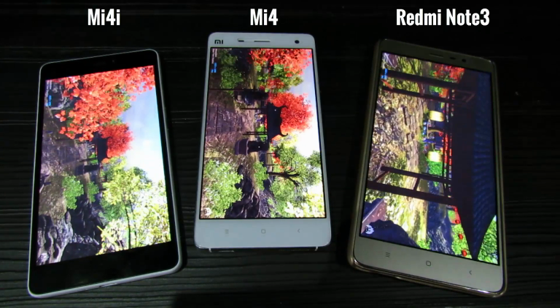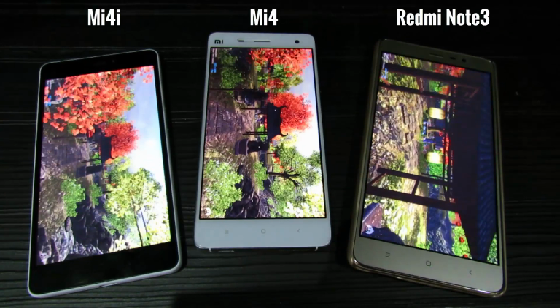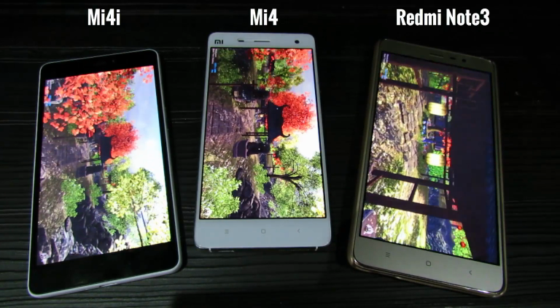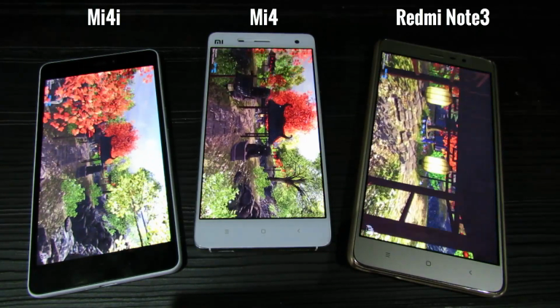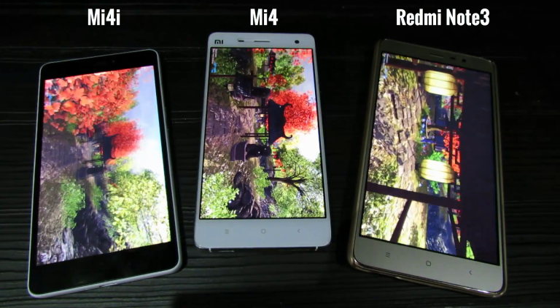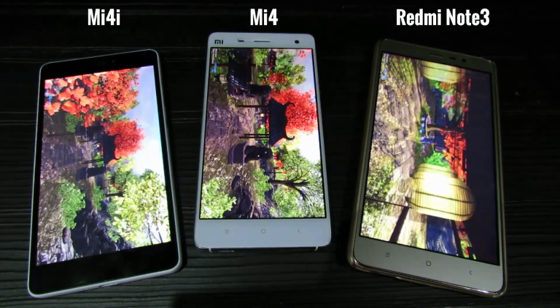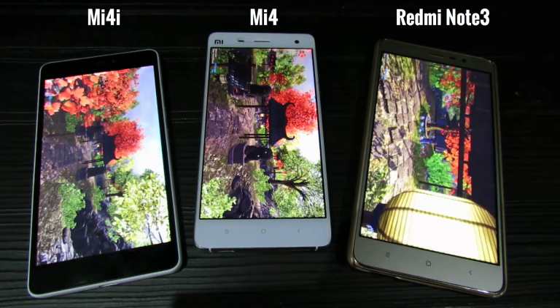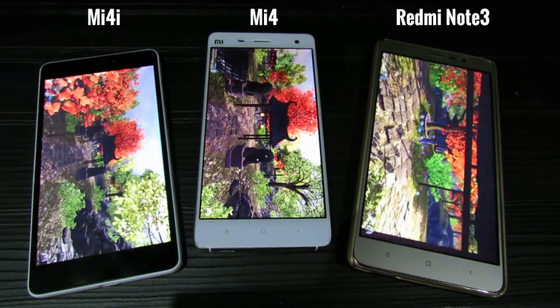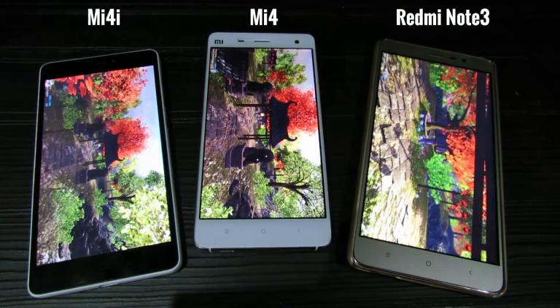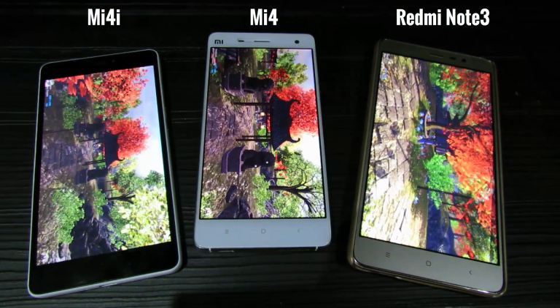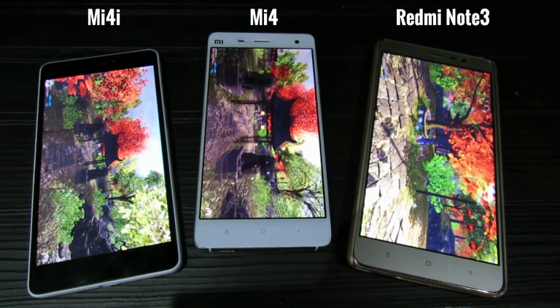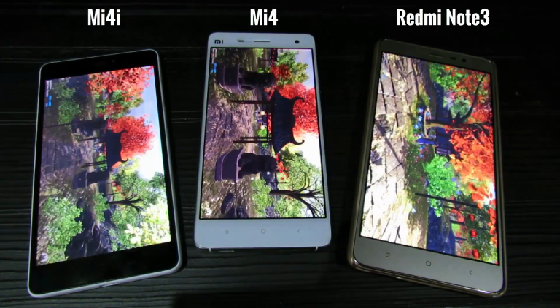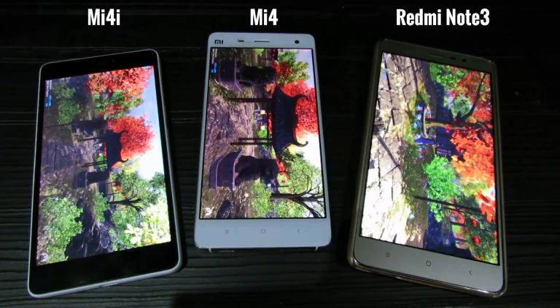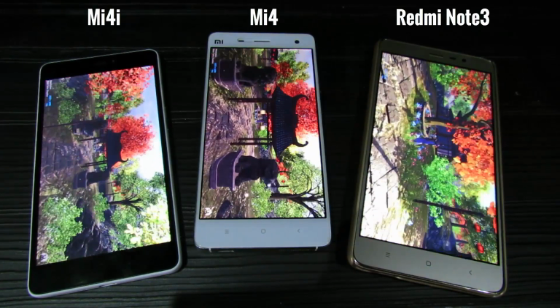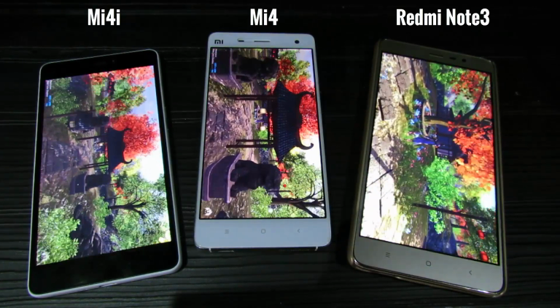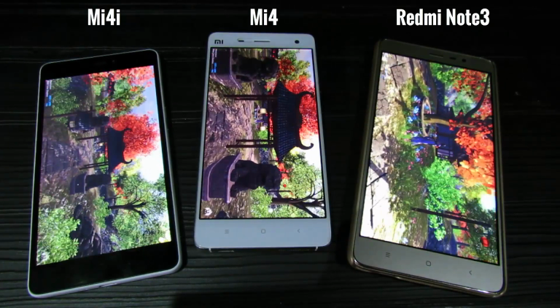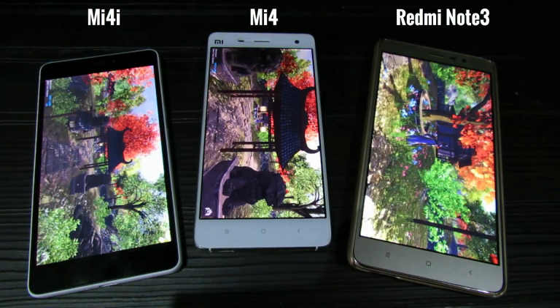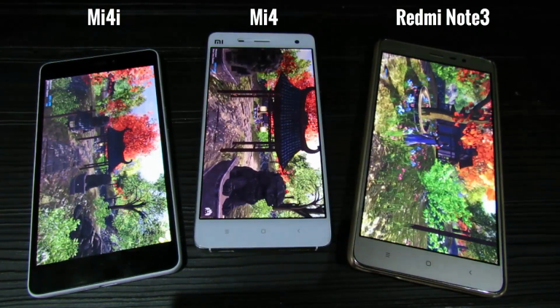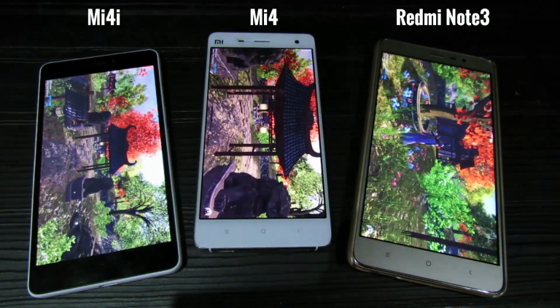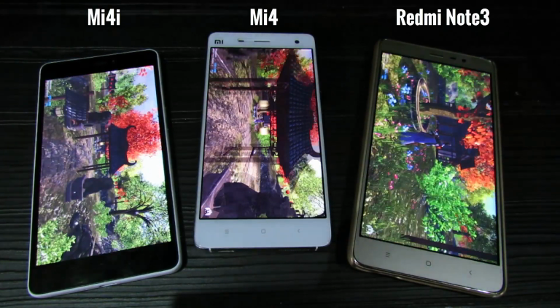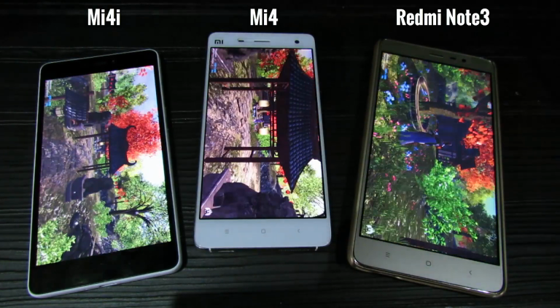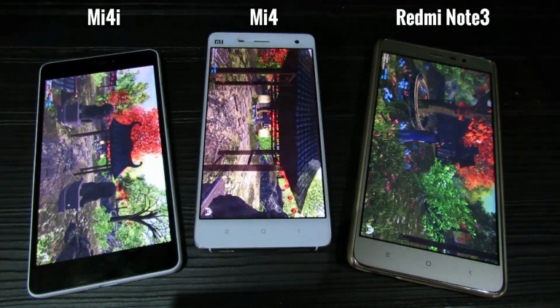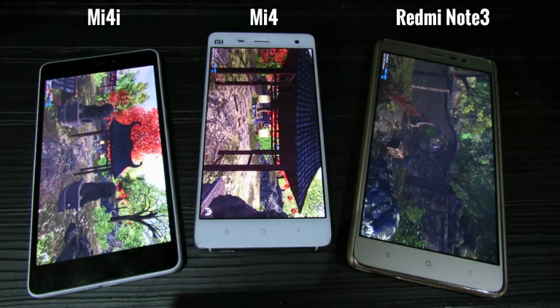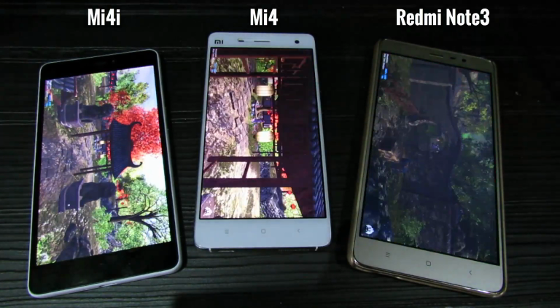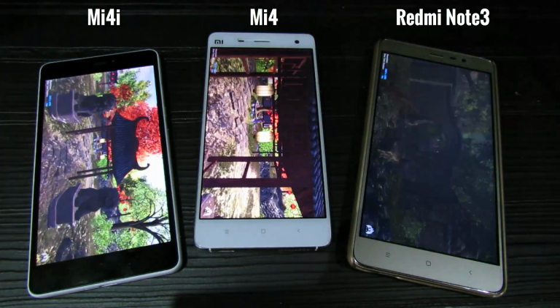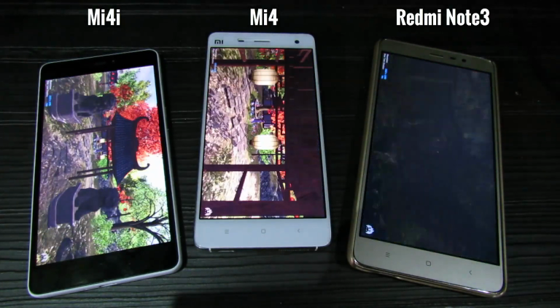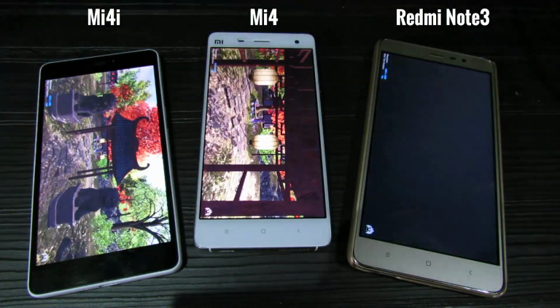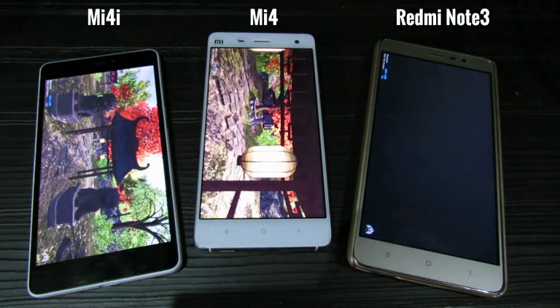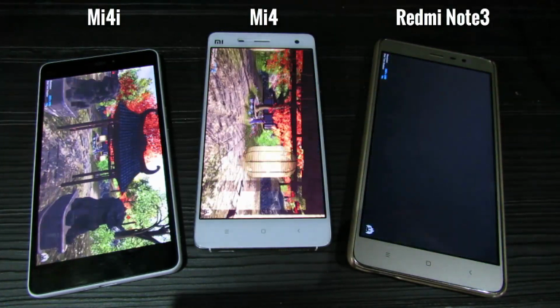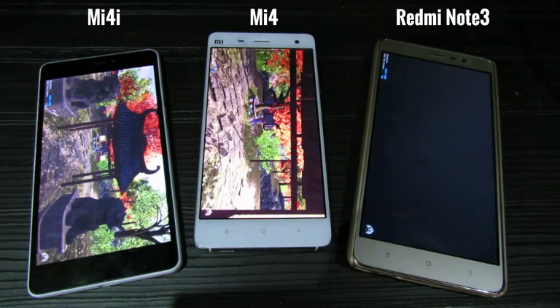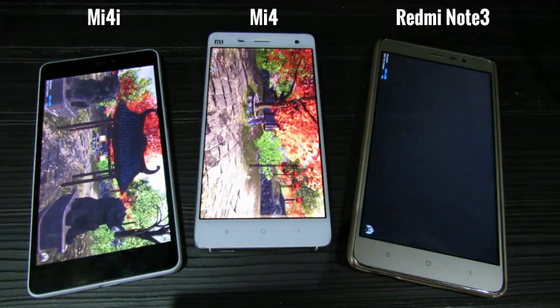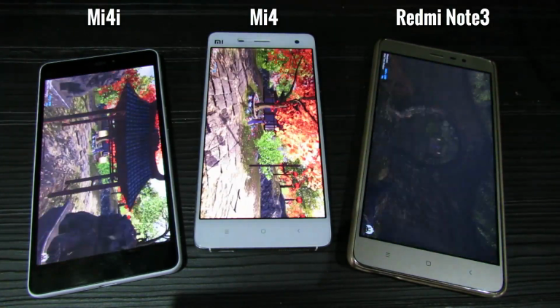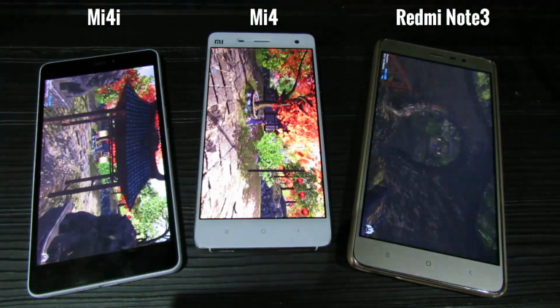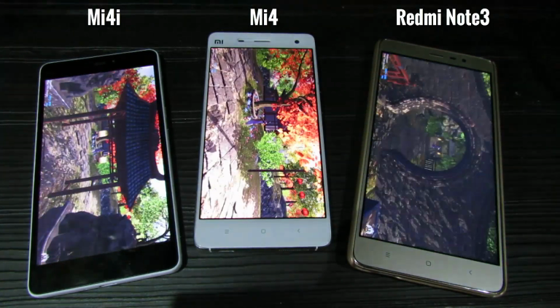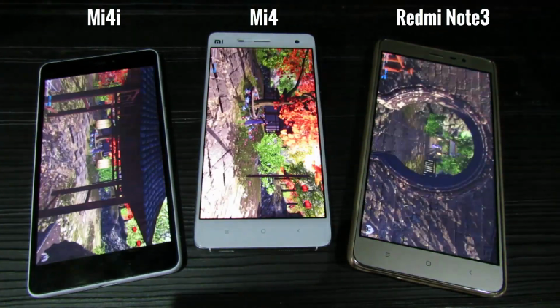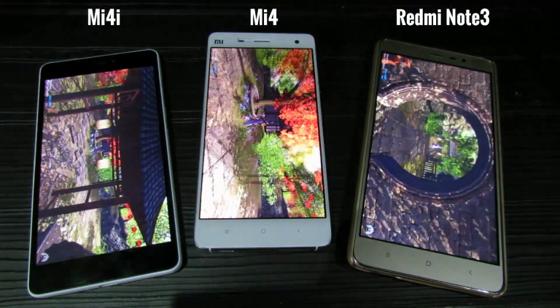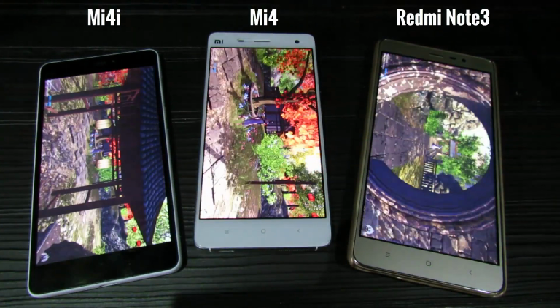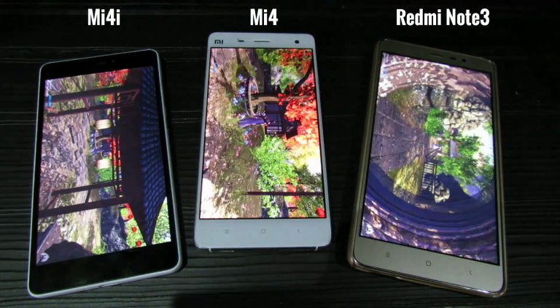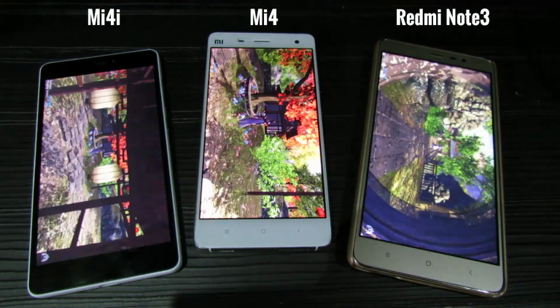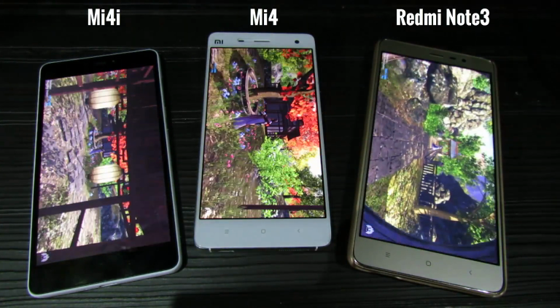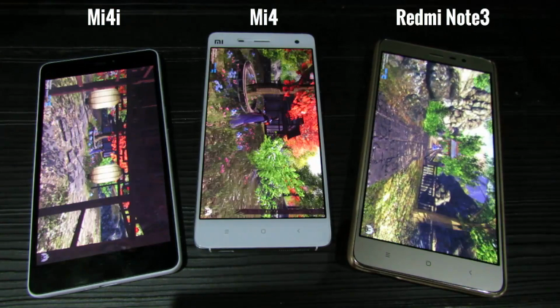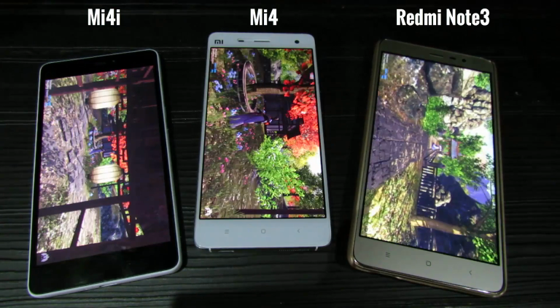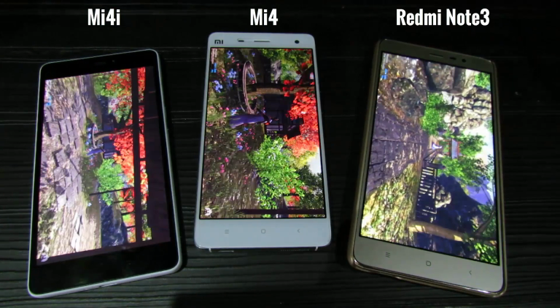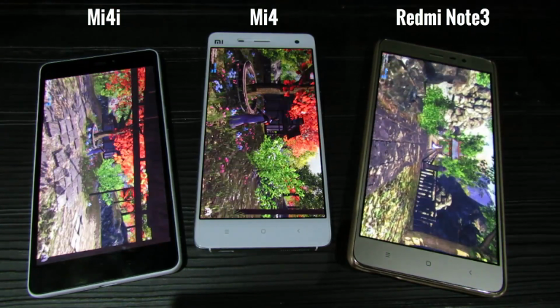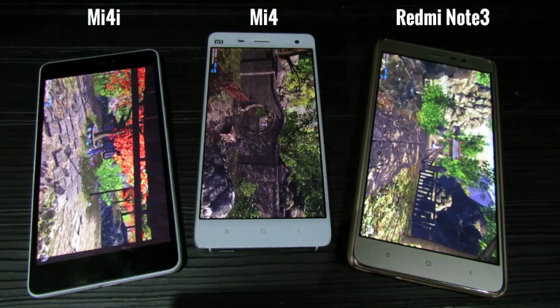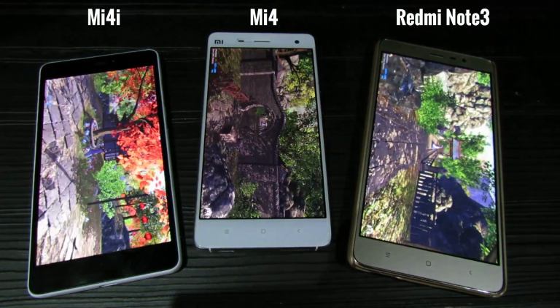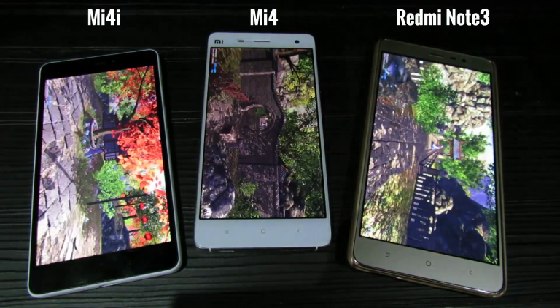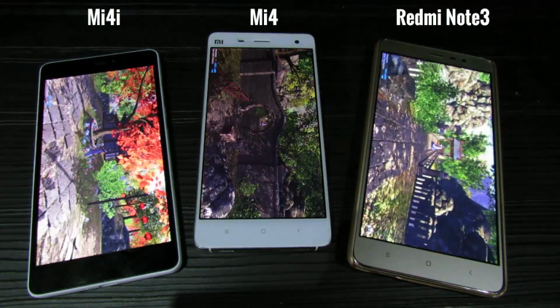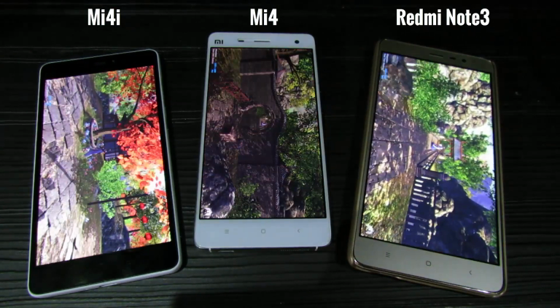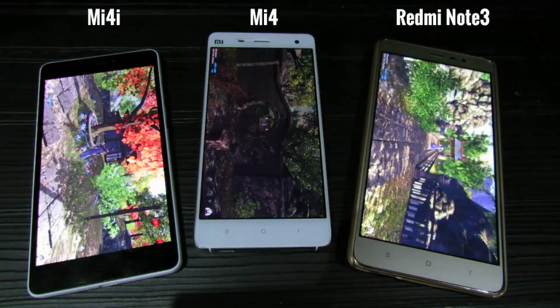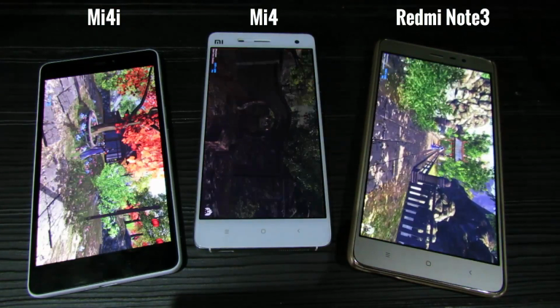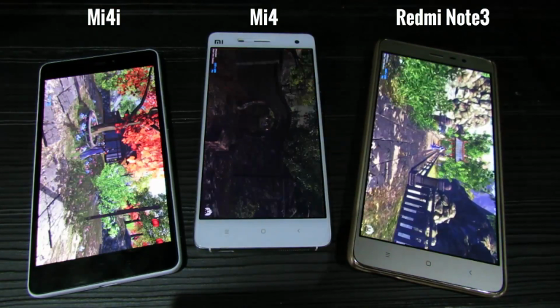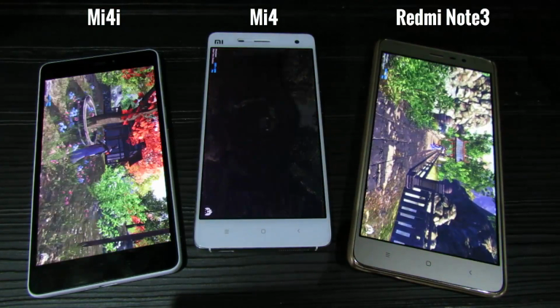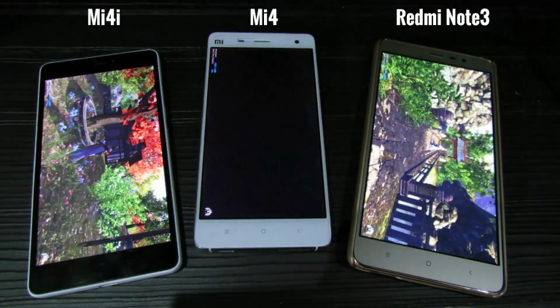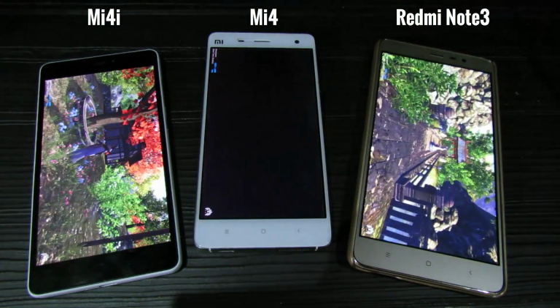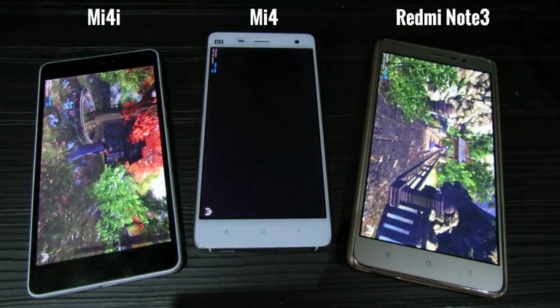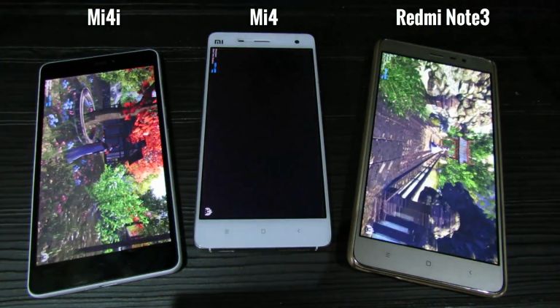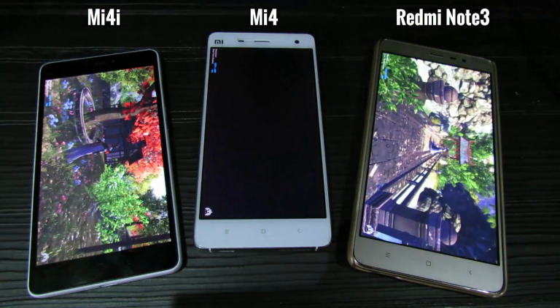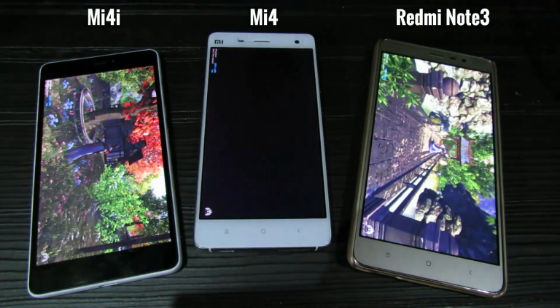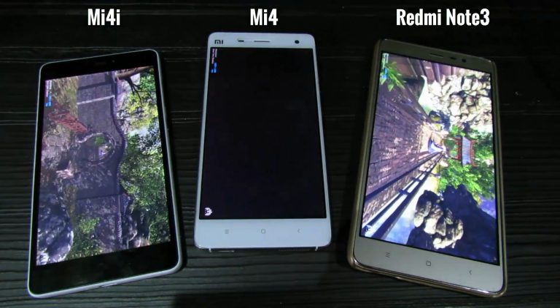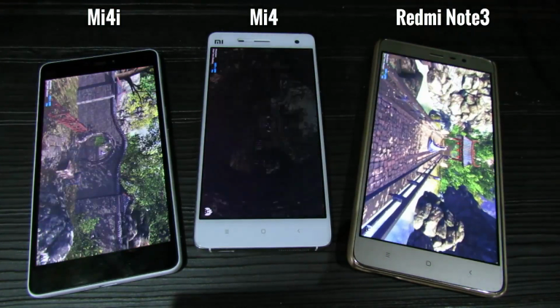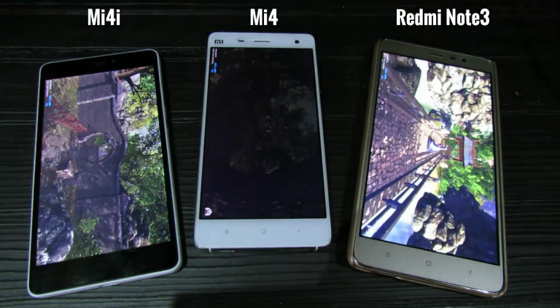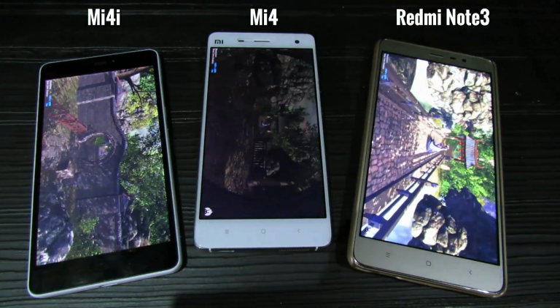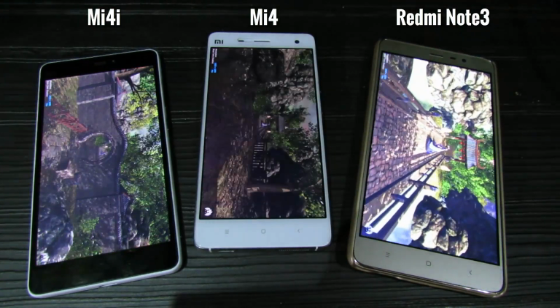There are a lot of frame drops on Mi 4 and Mi 4i, whereas on Redmi Note 3 it is much better.